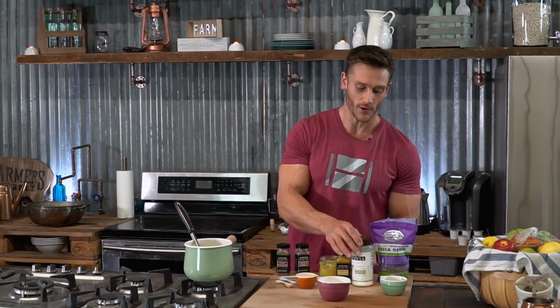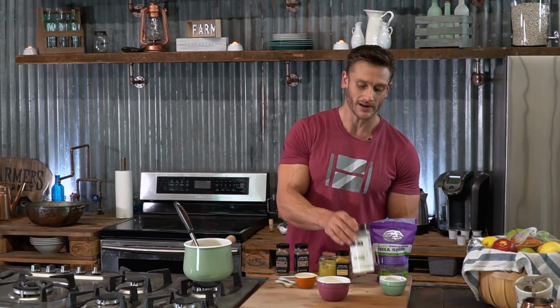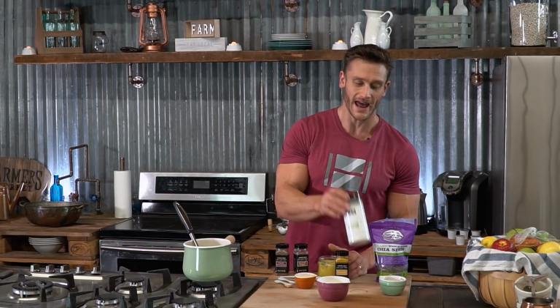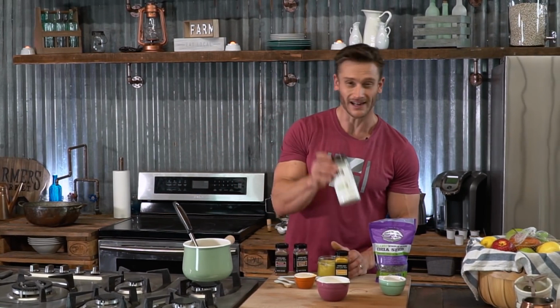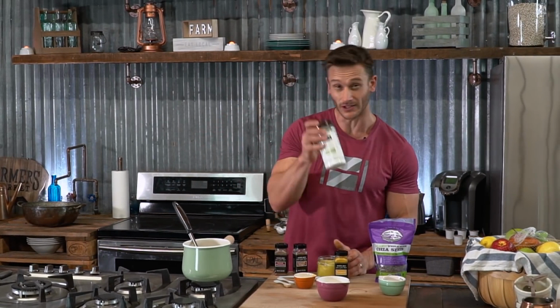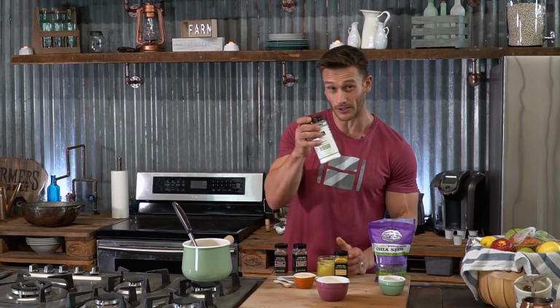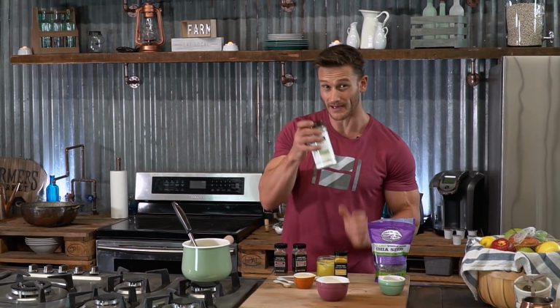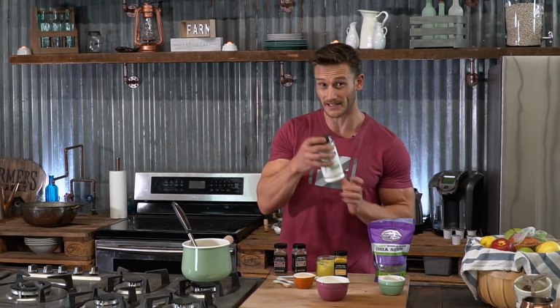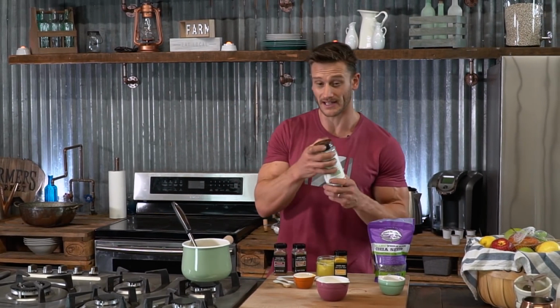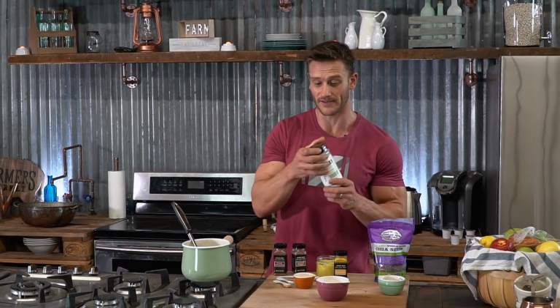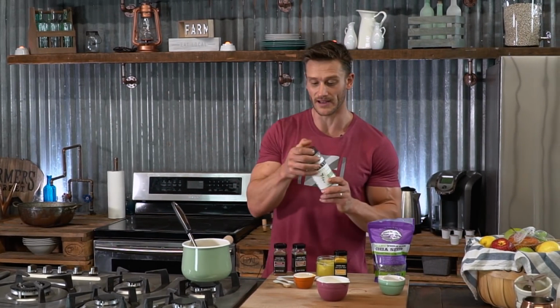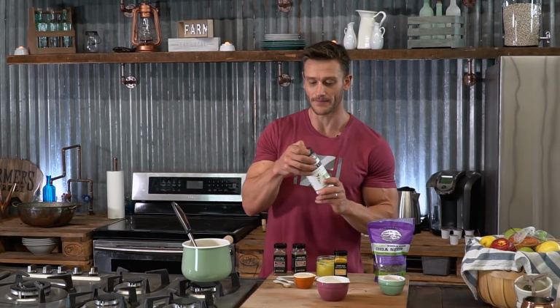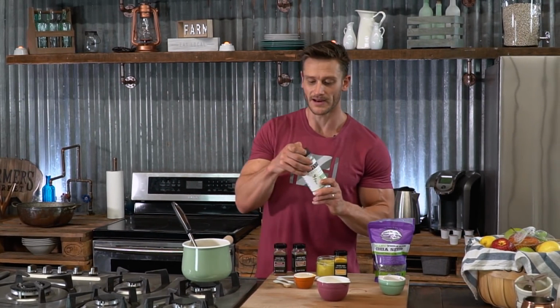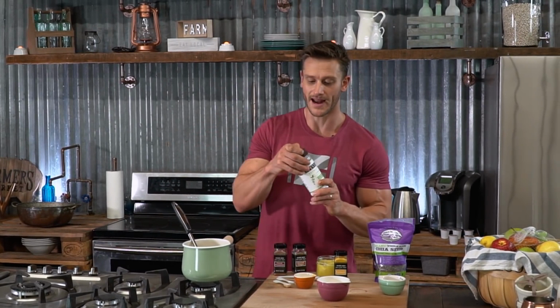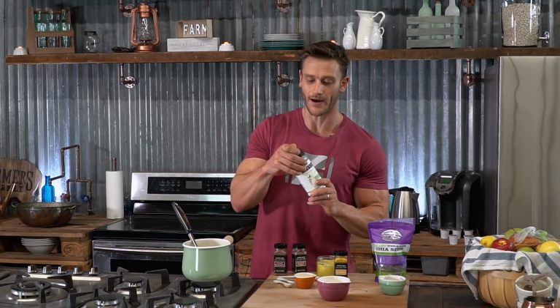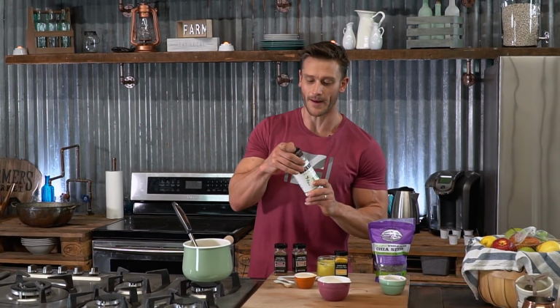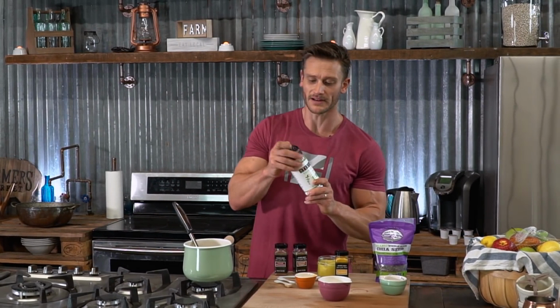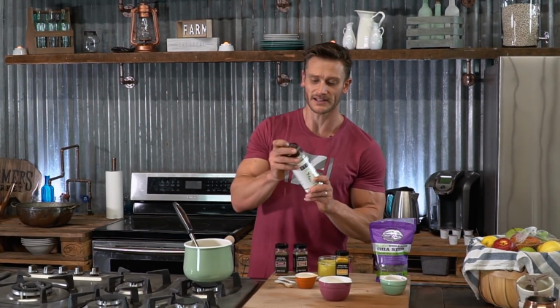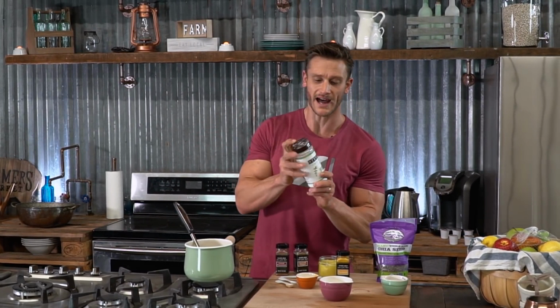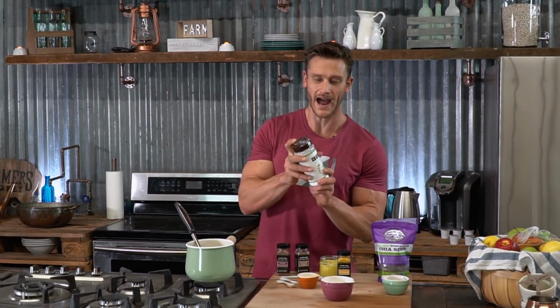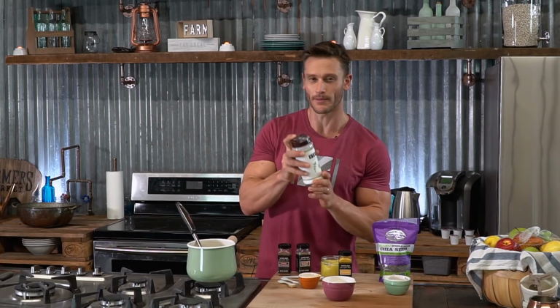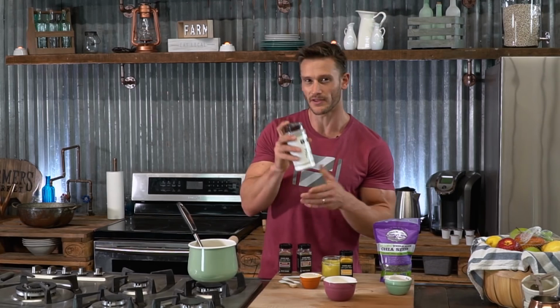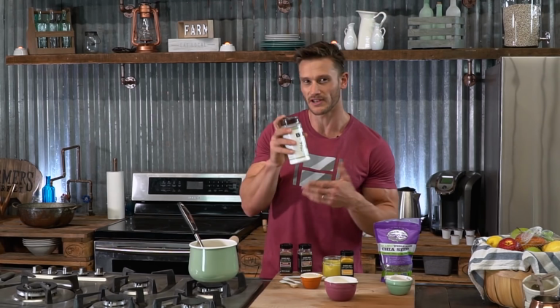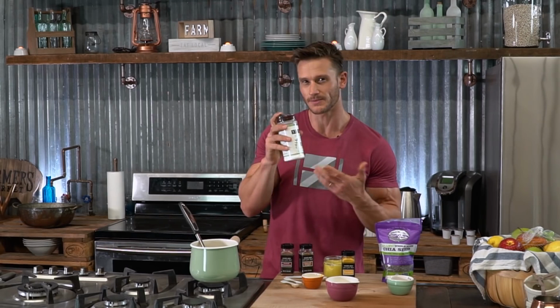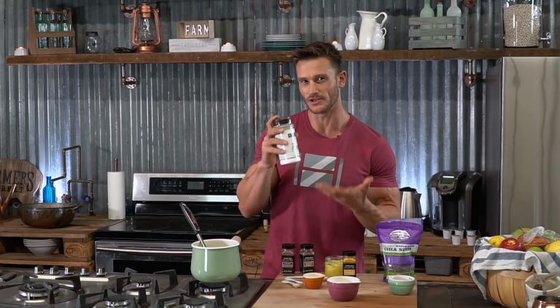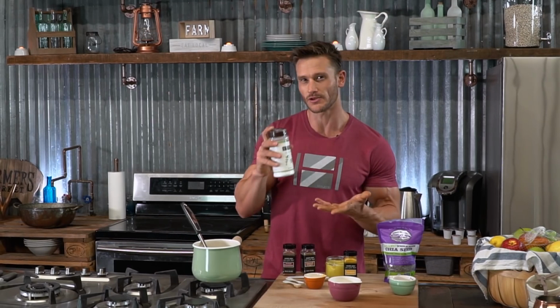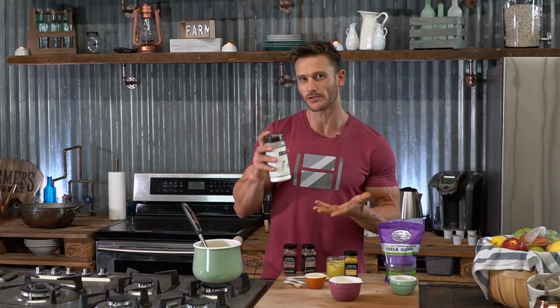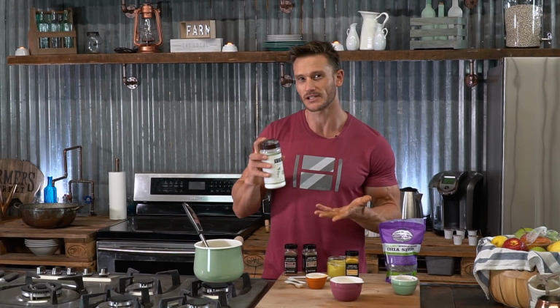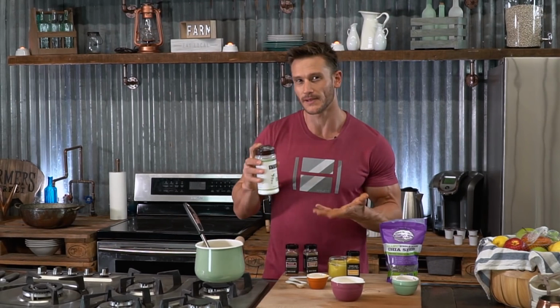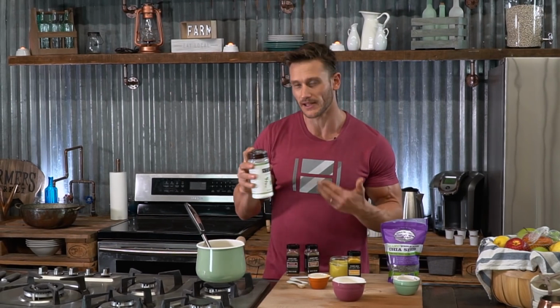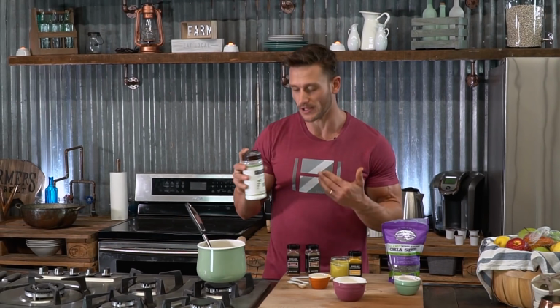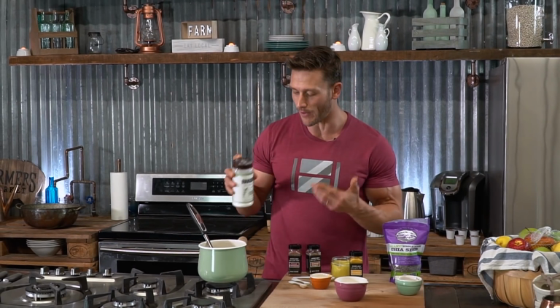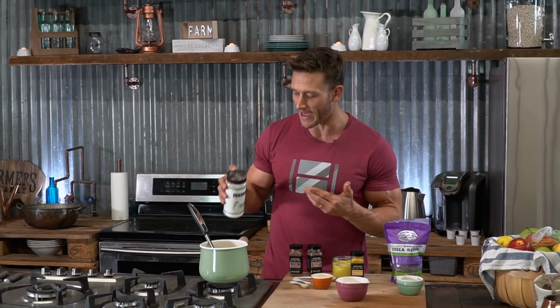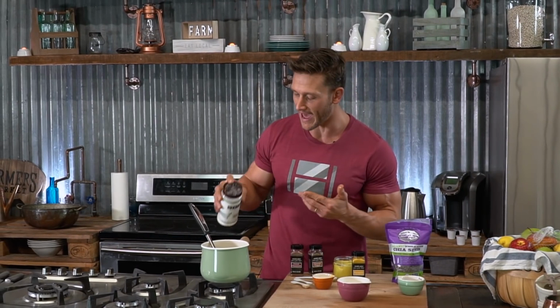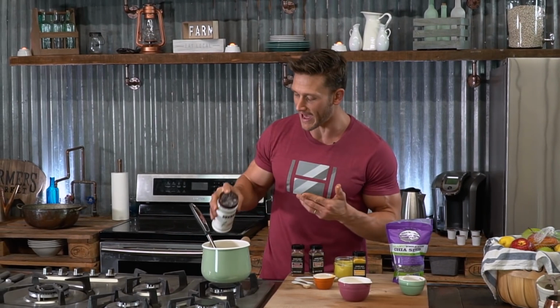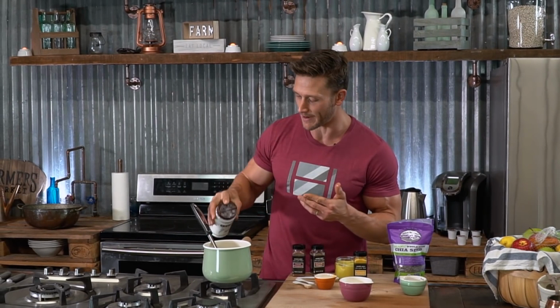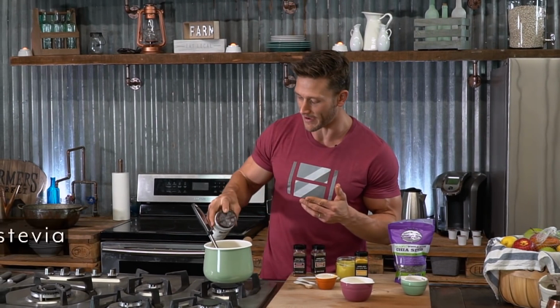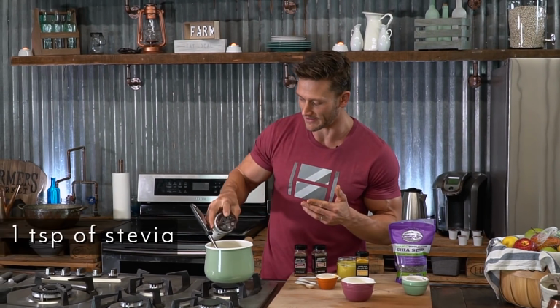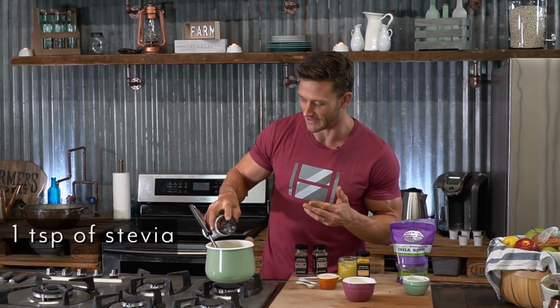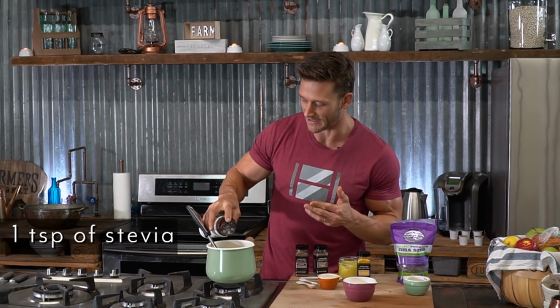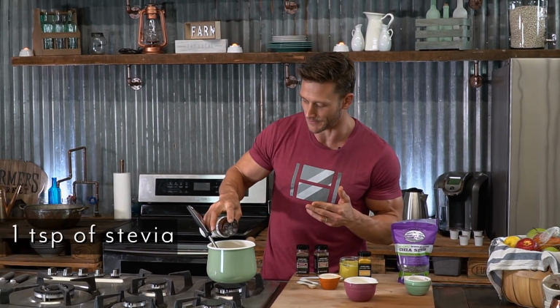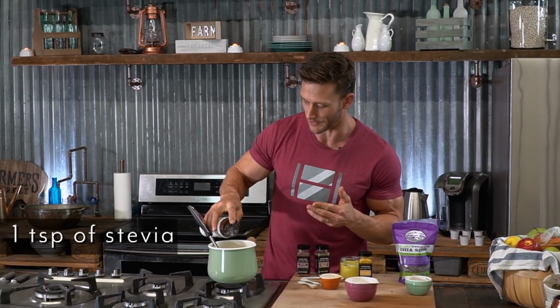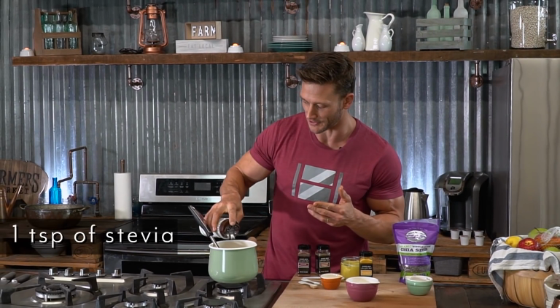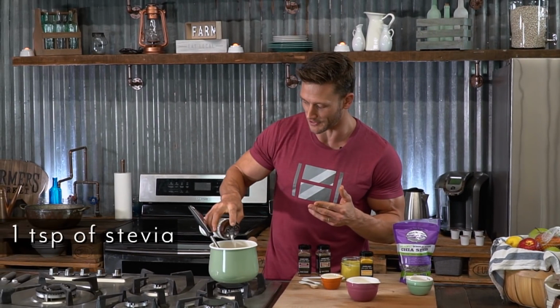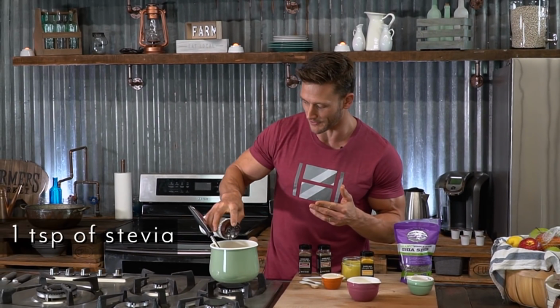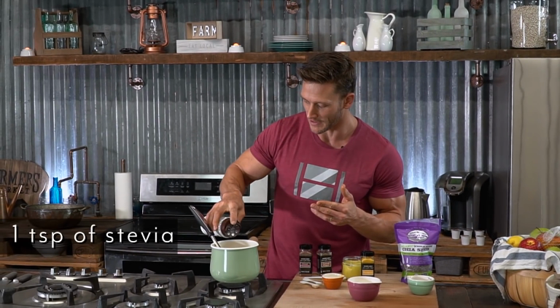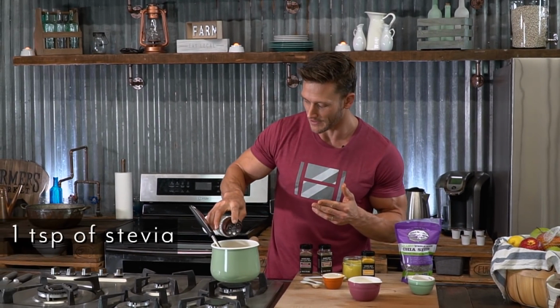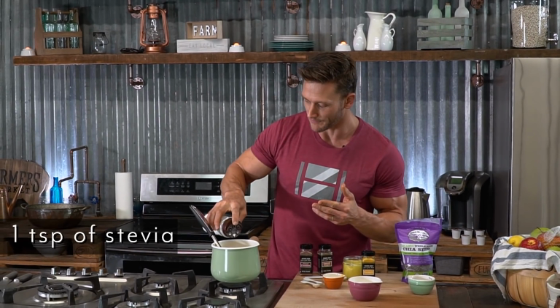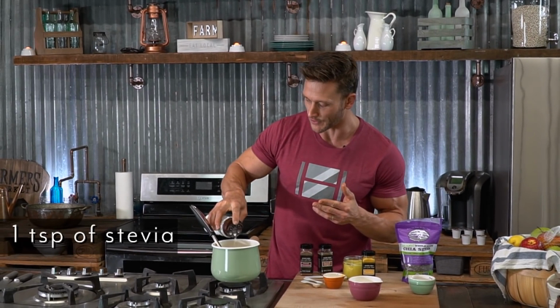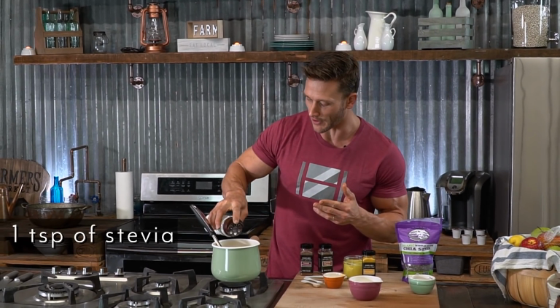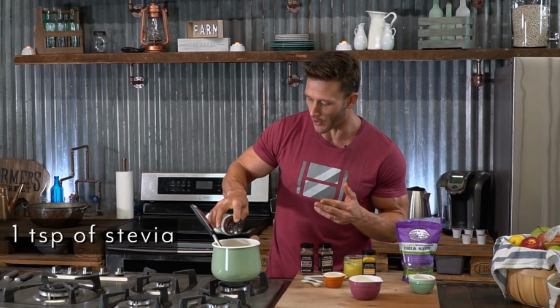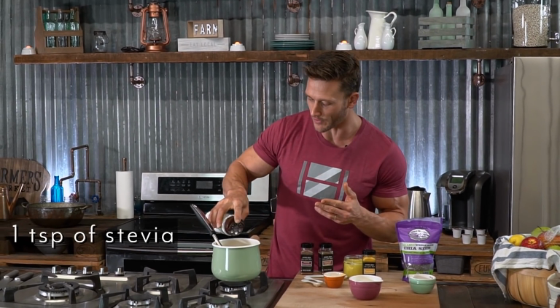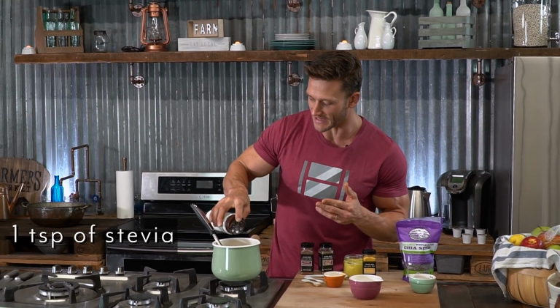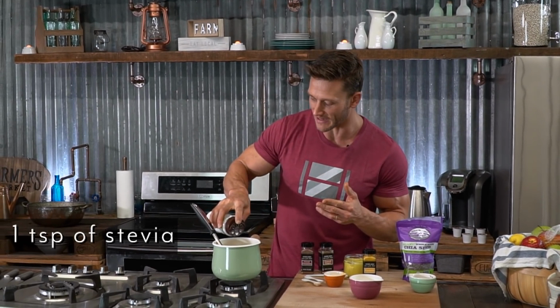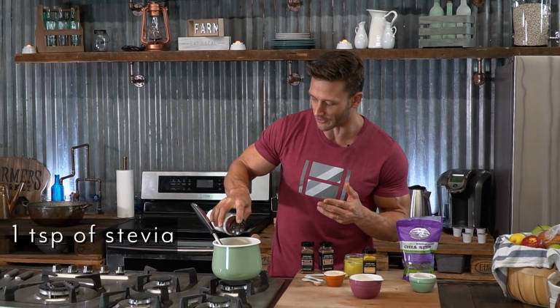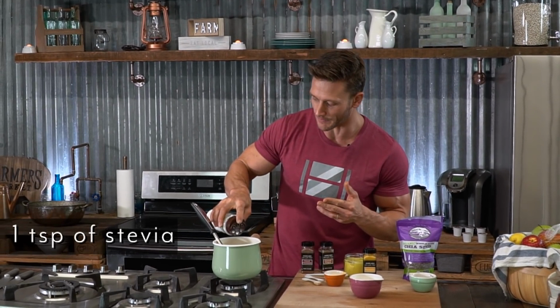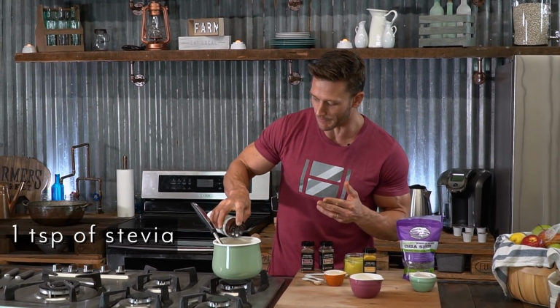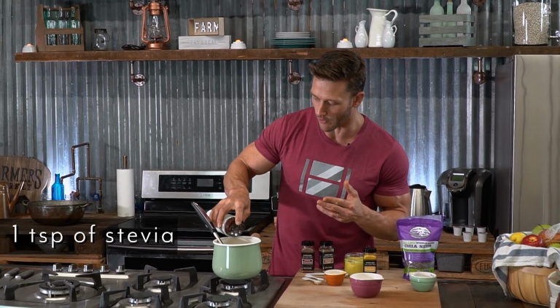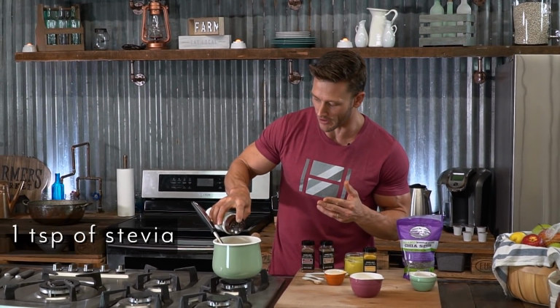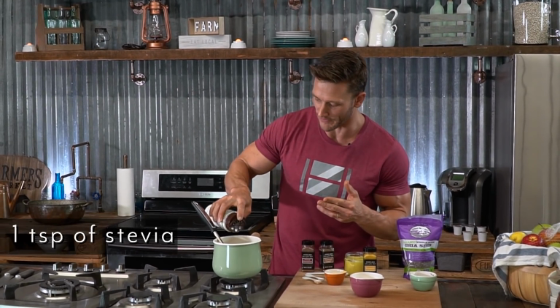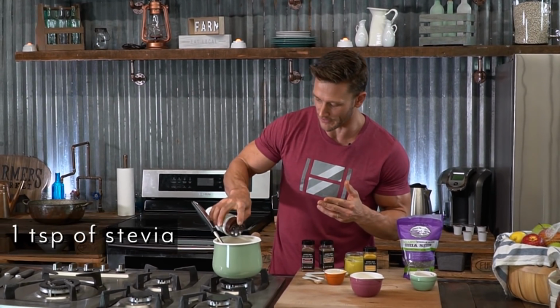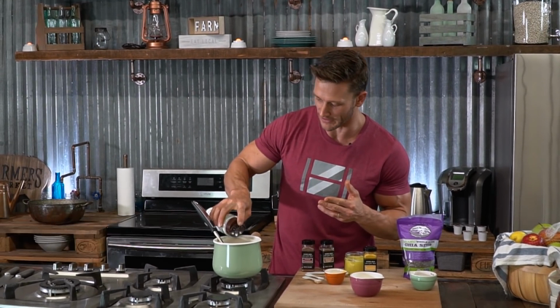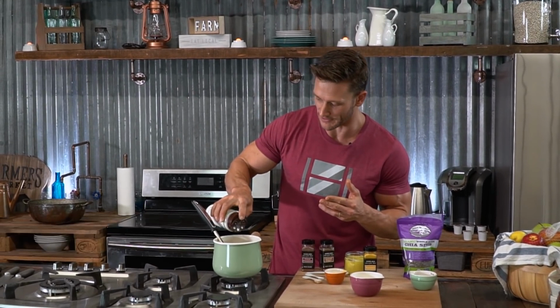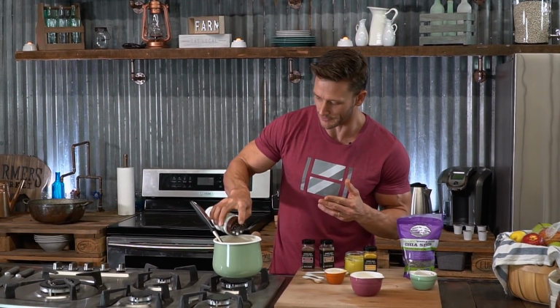Then I'm going to add a little bit of stevia. Generally speaking, you want to add about a teaspoon or so — you can always add a little bit more if you need to.